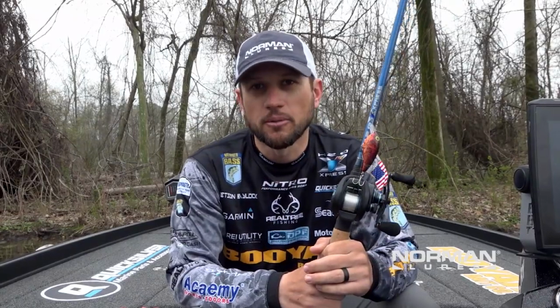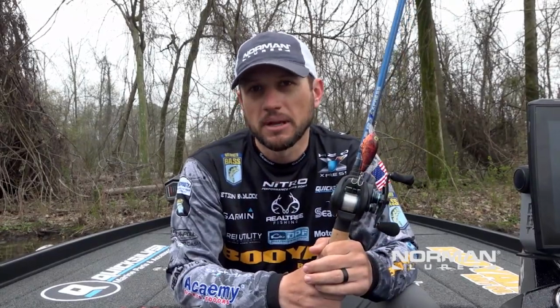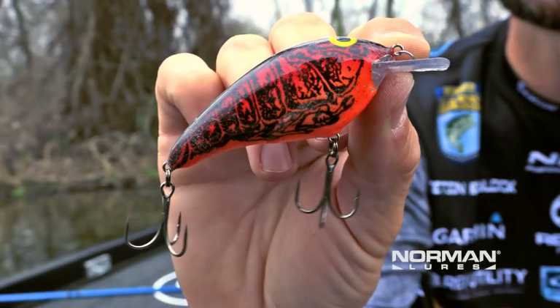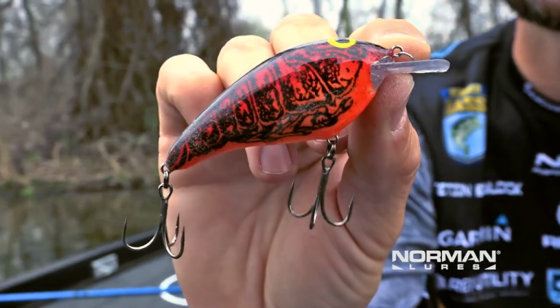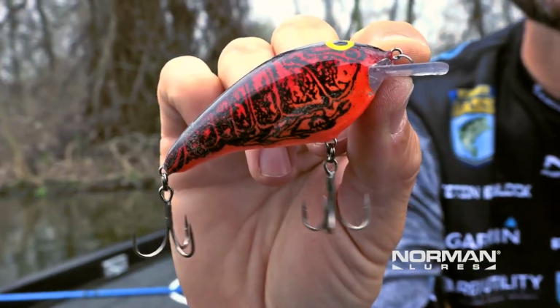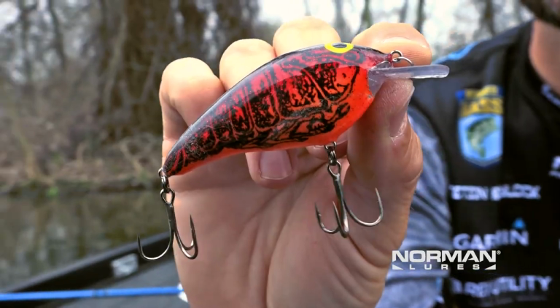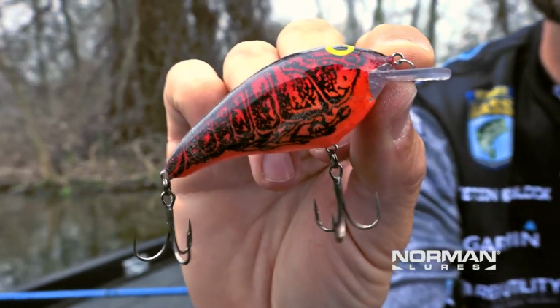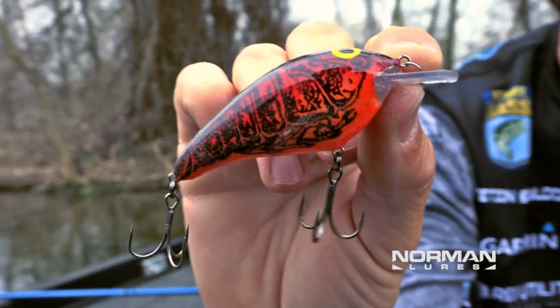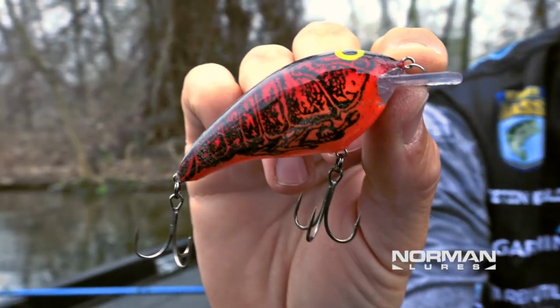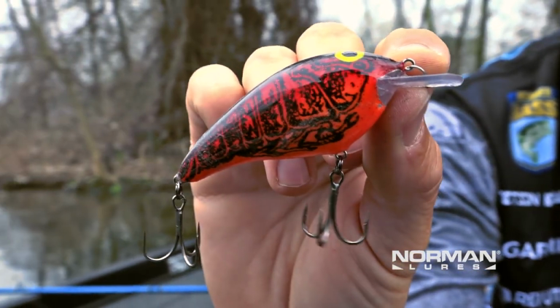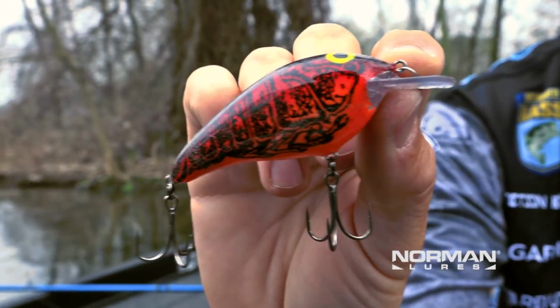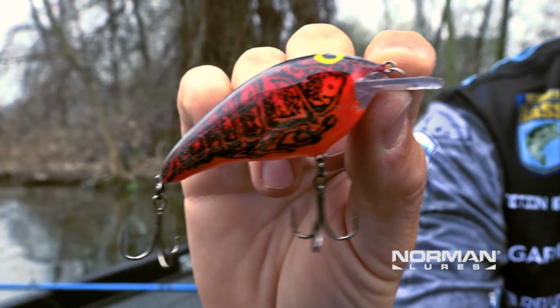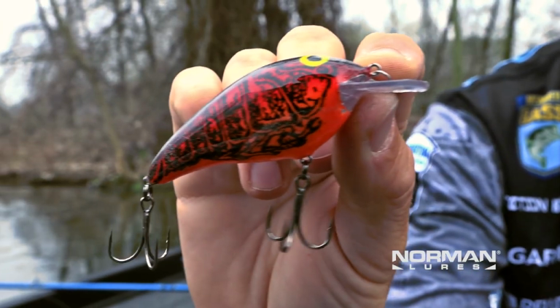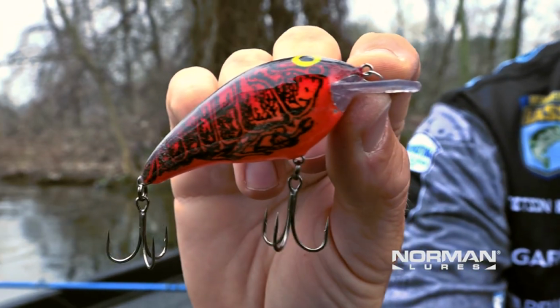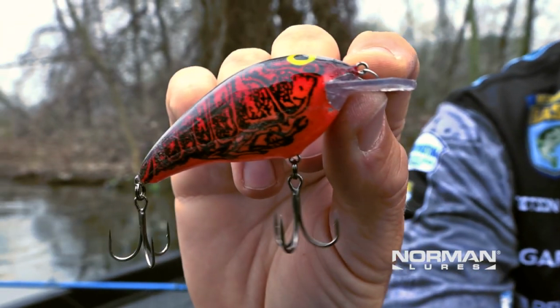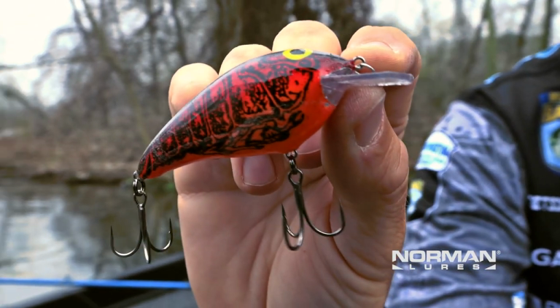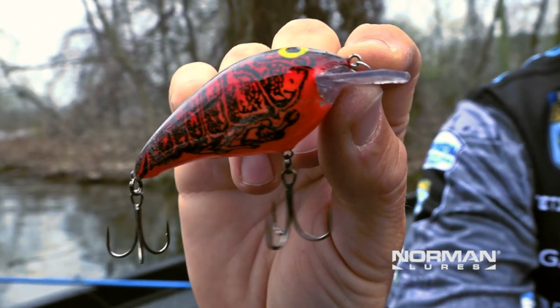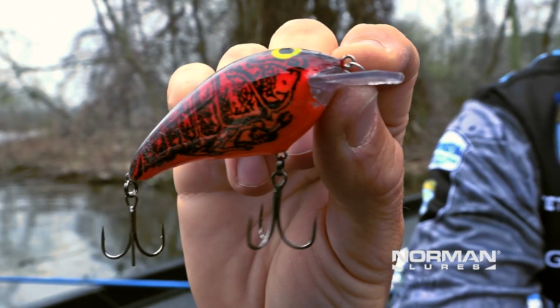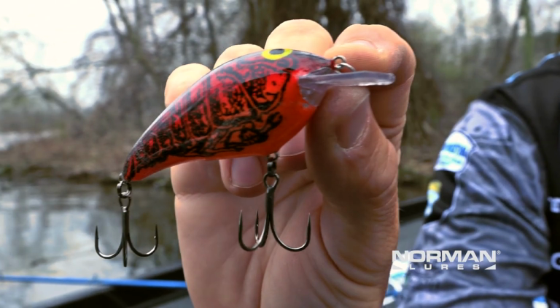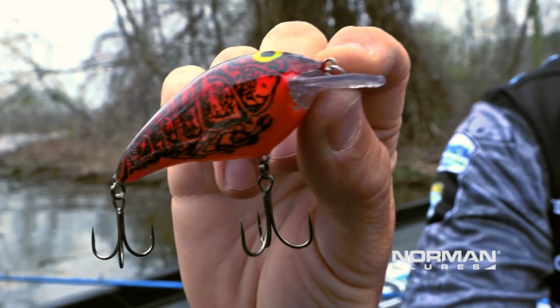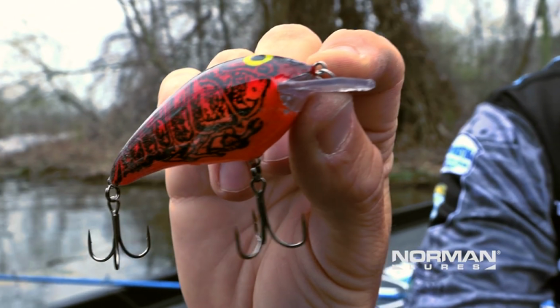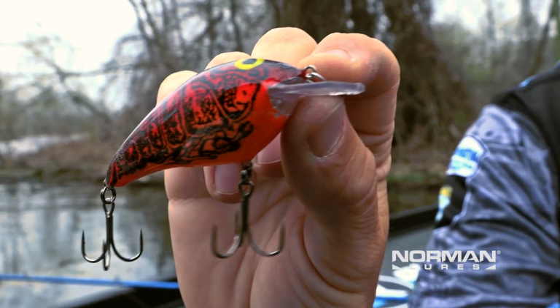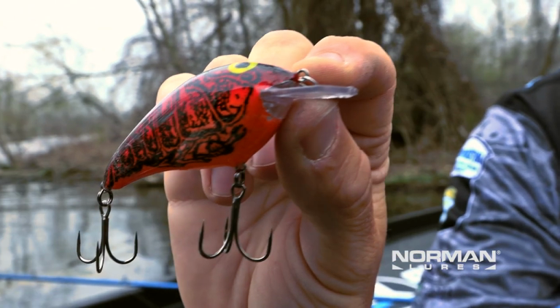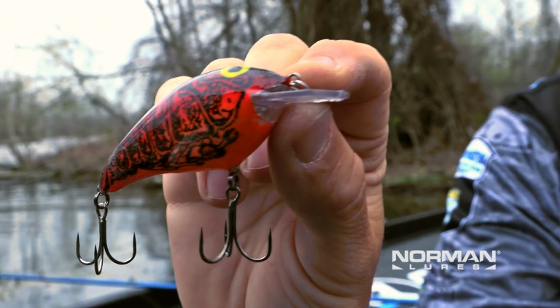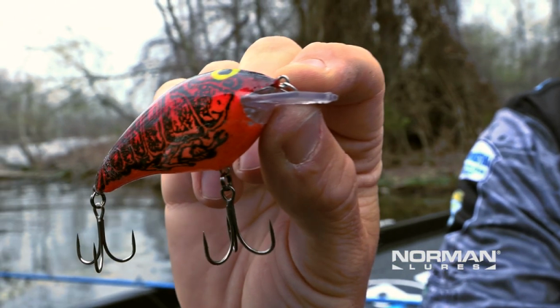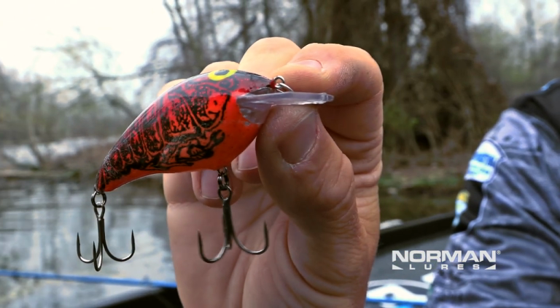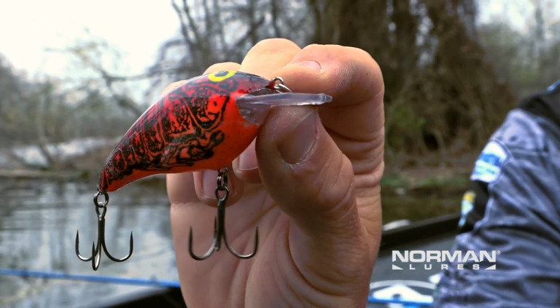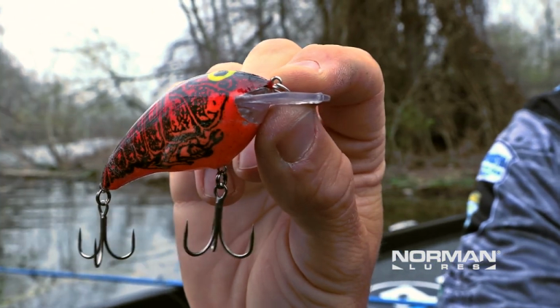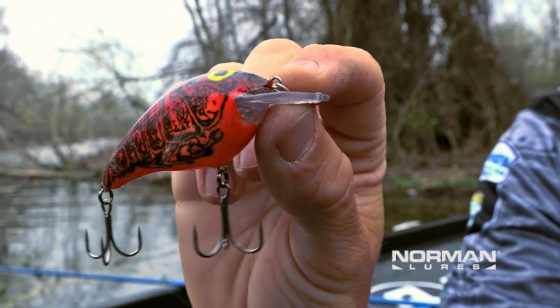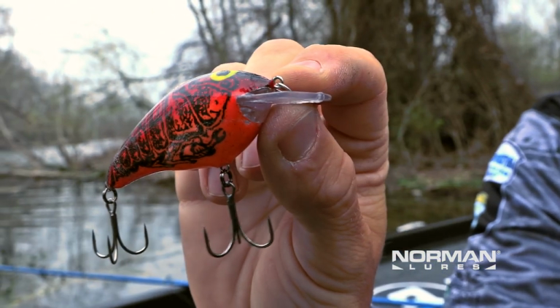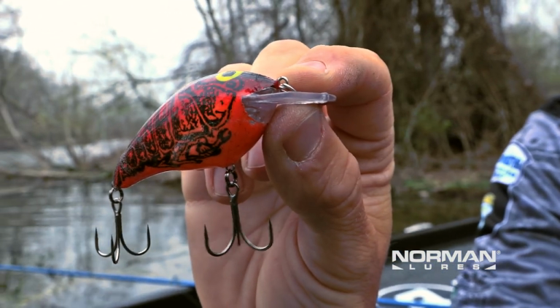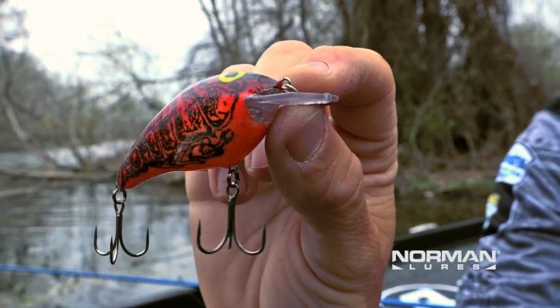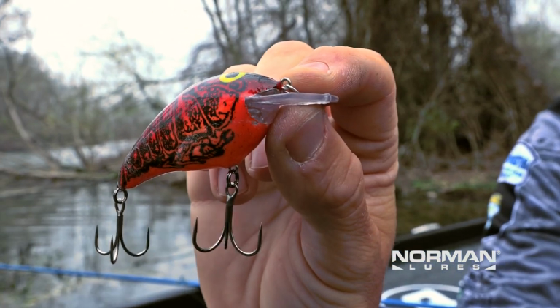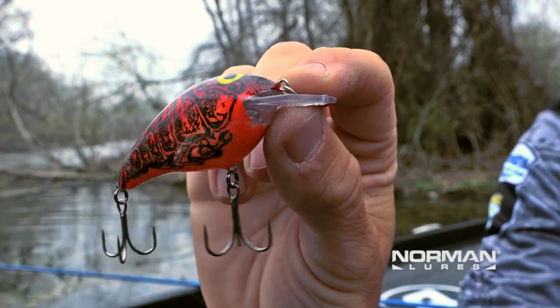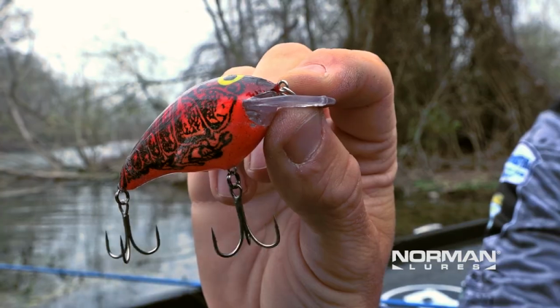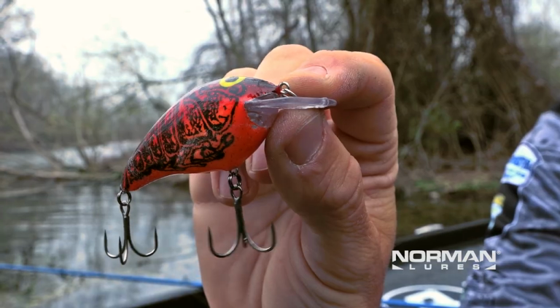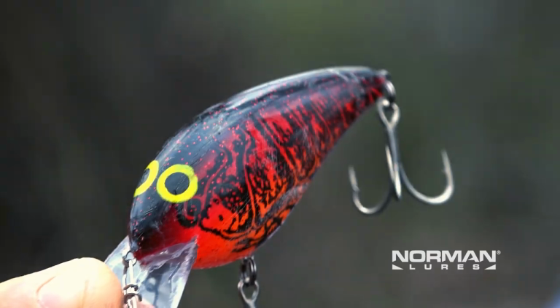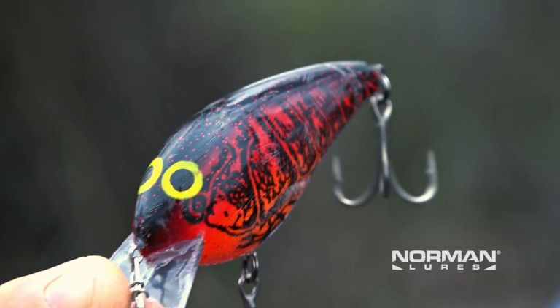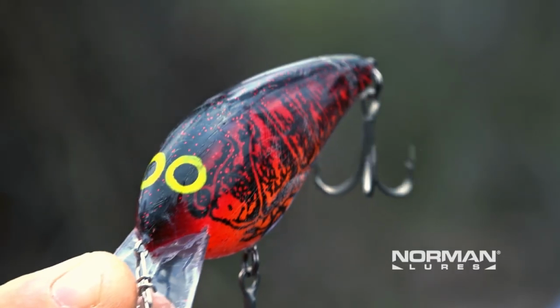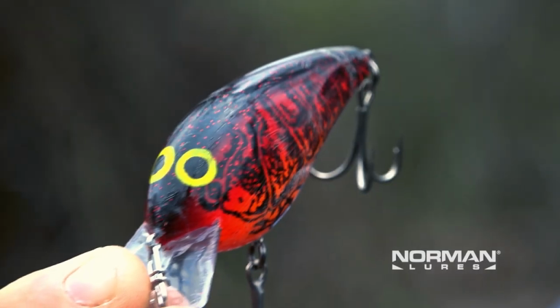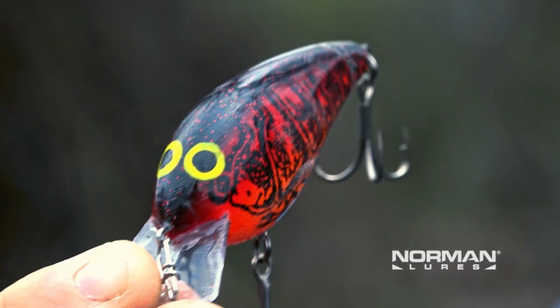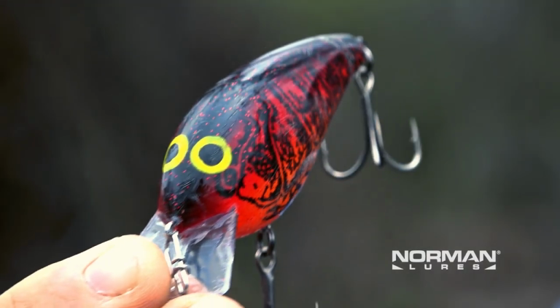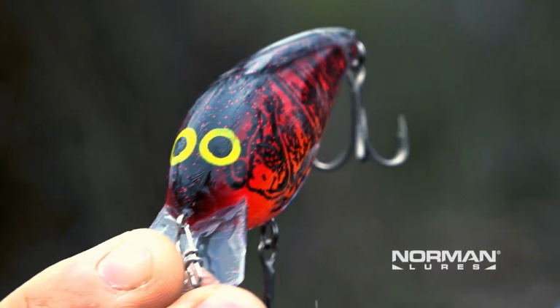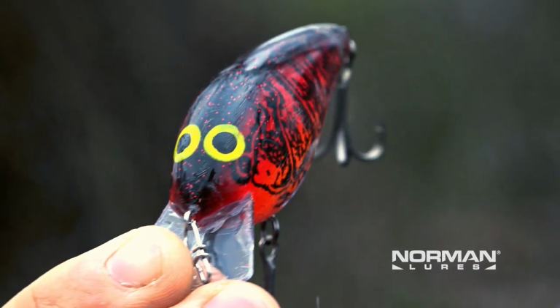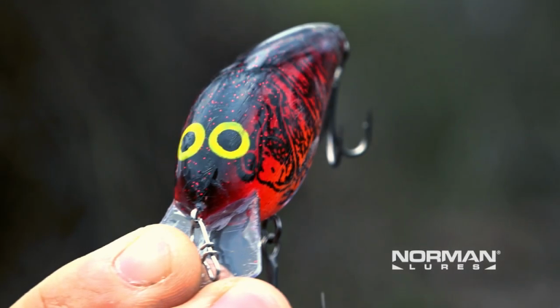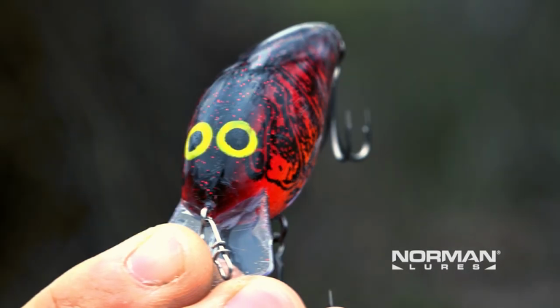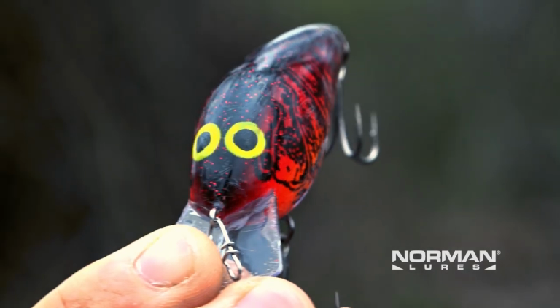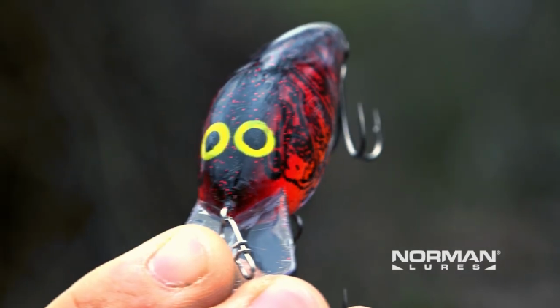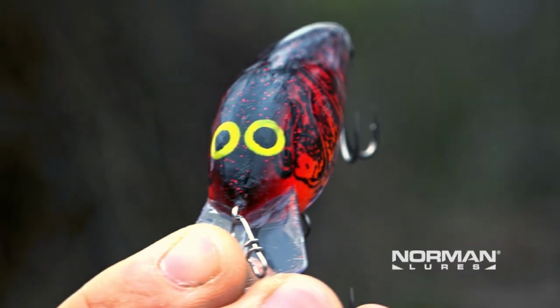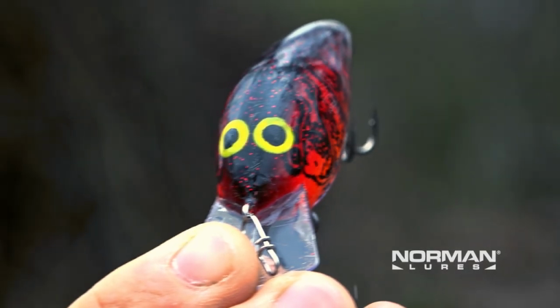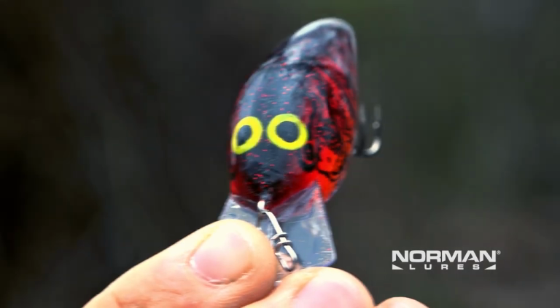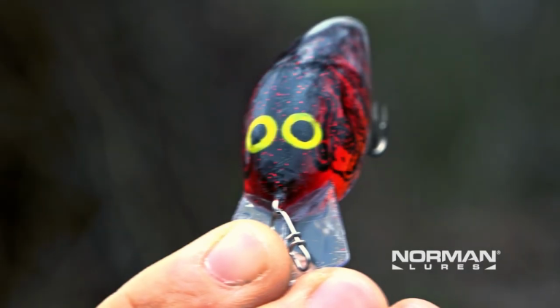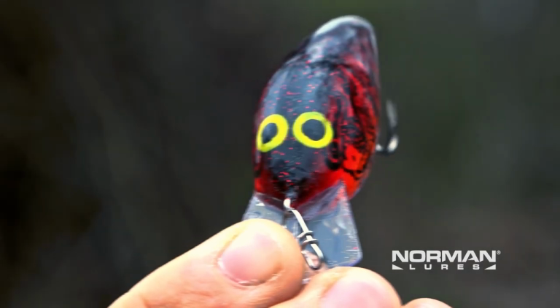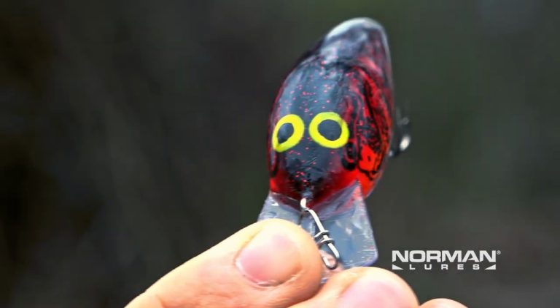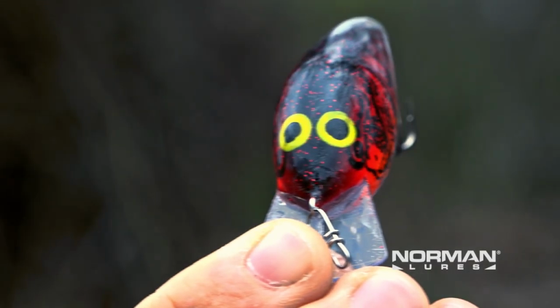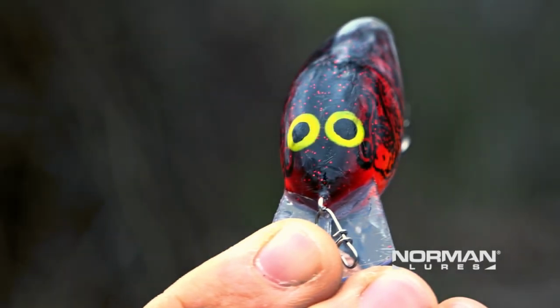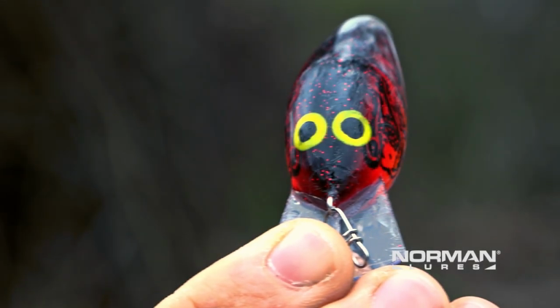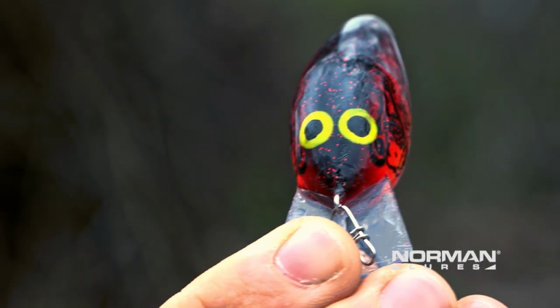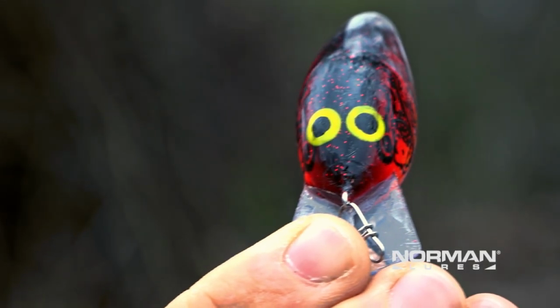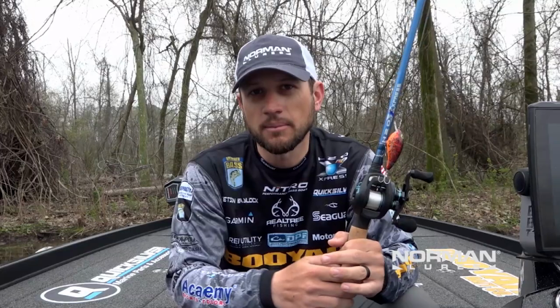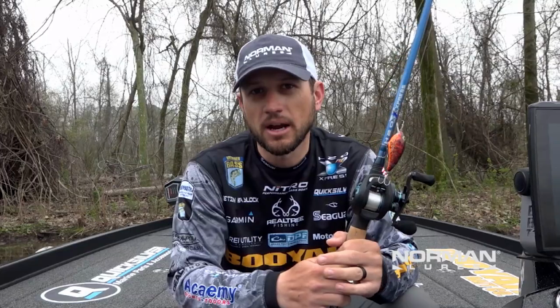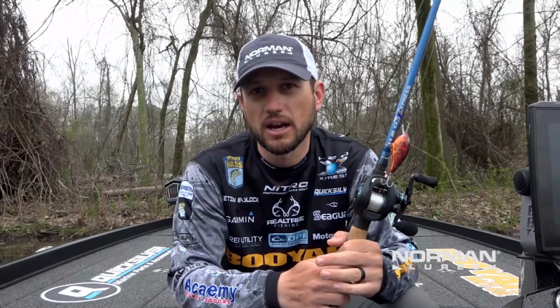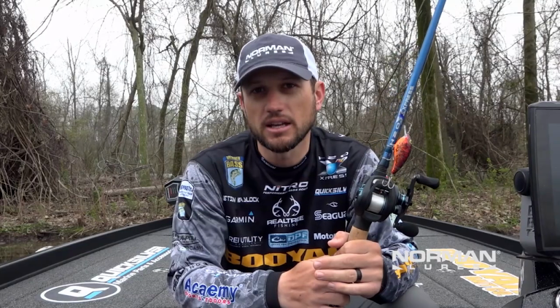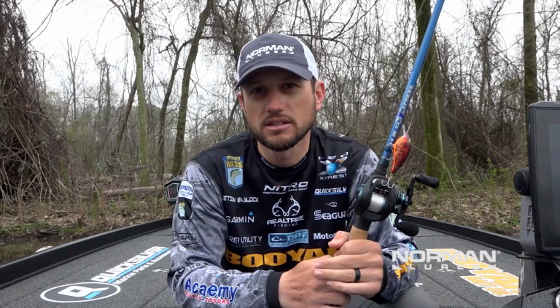For me, this bait is what separated me from all those other guys throwing lipless crank baits in those same areas.